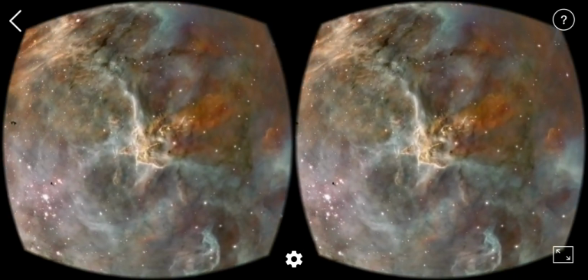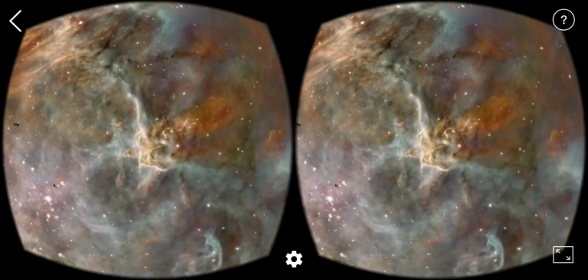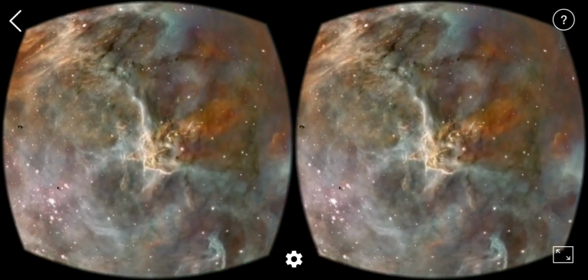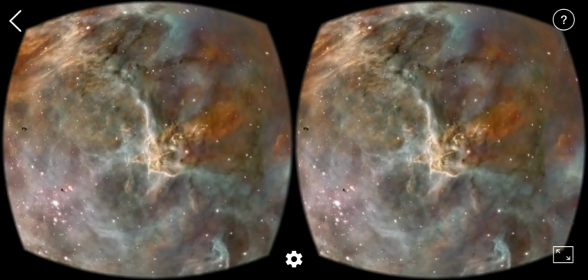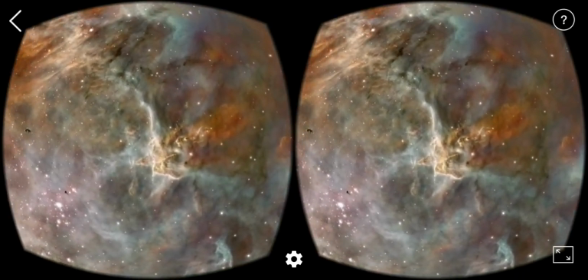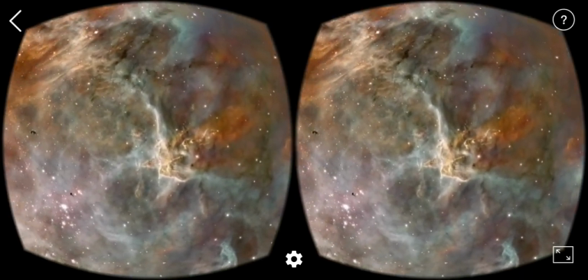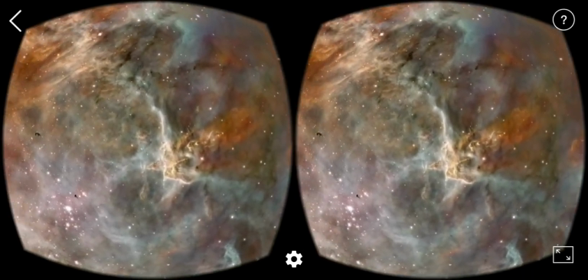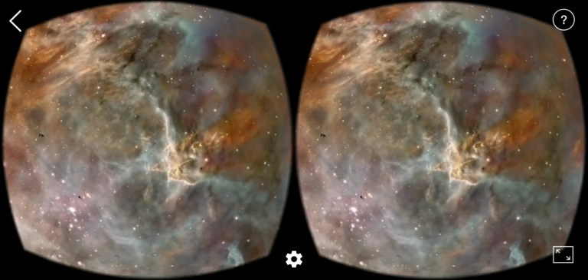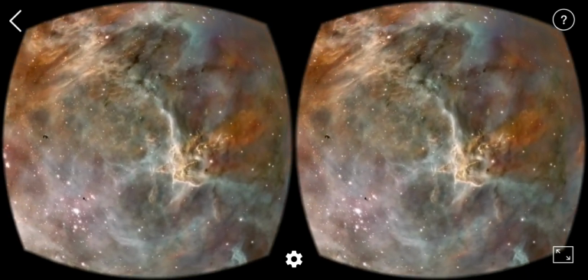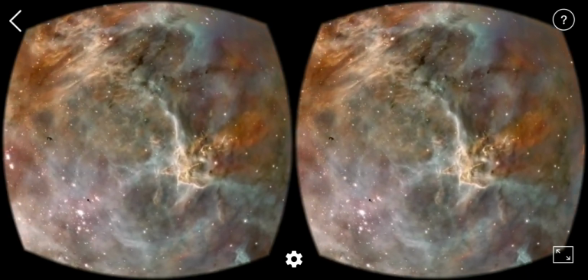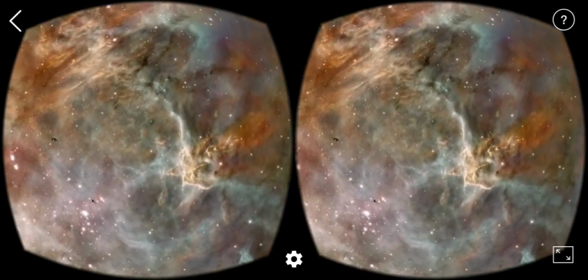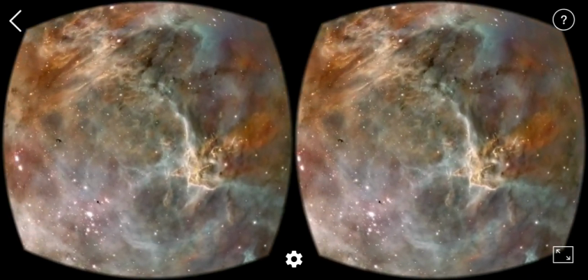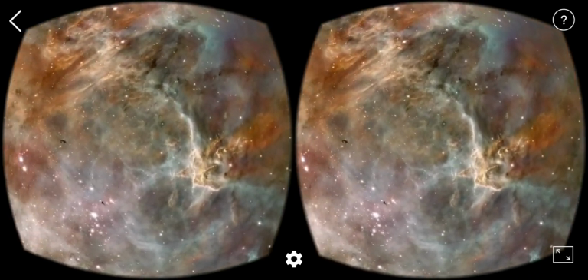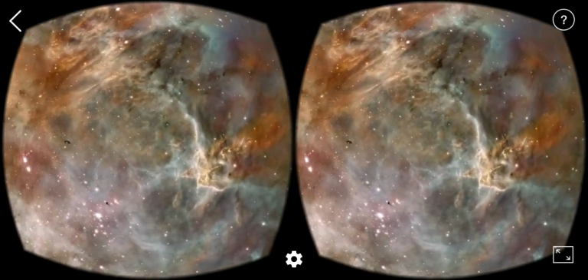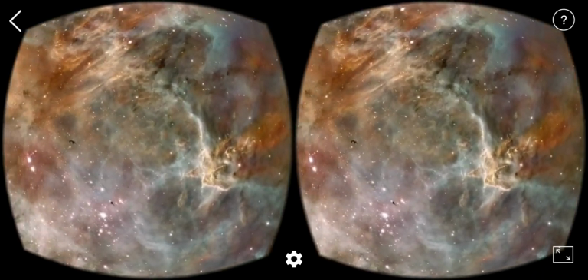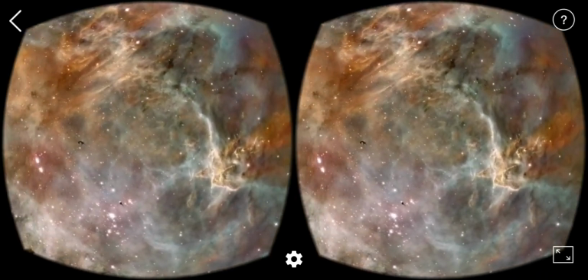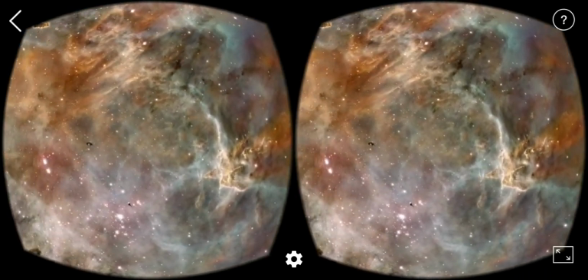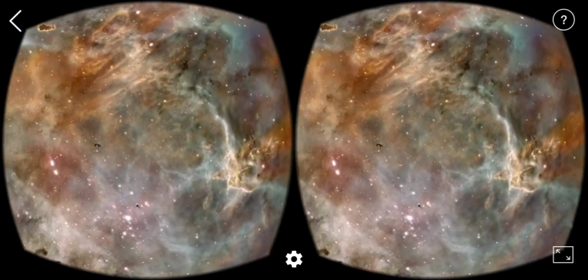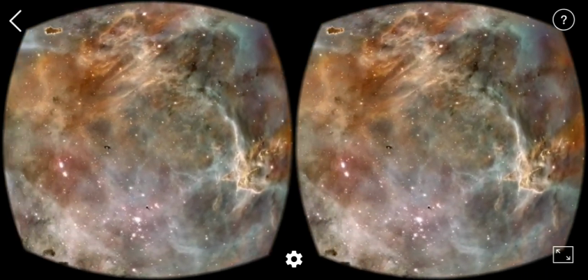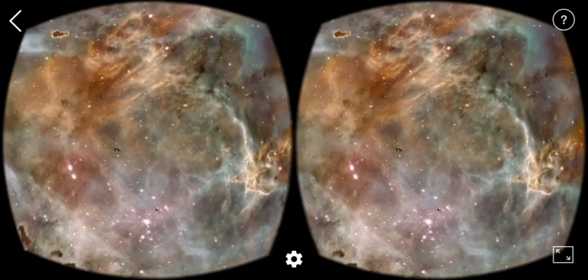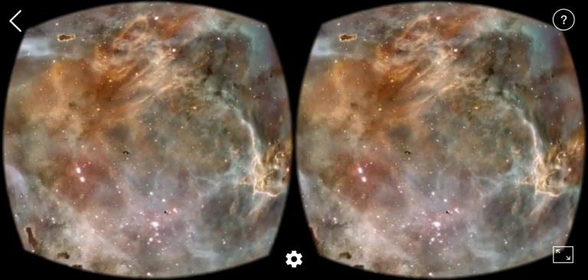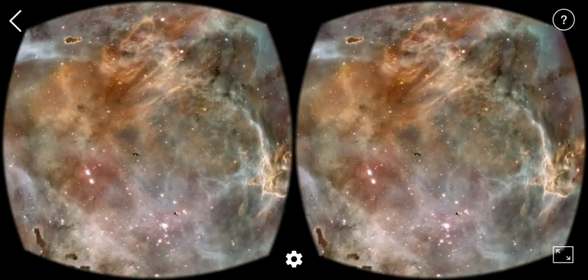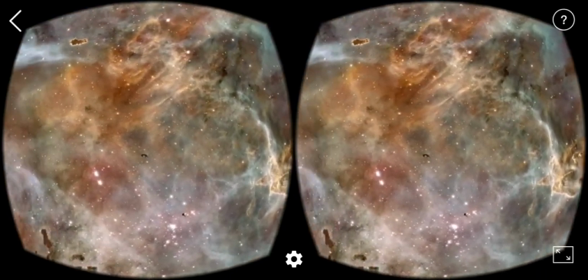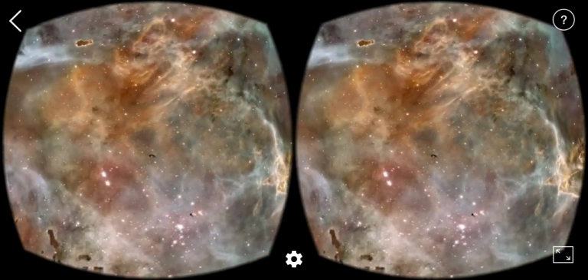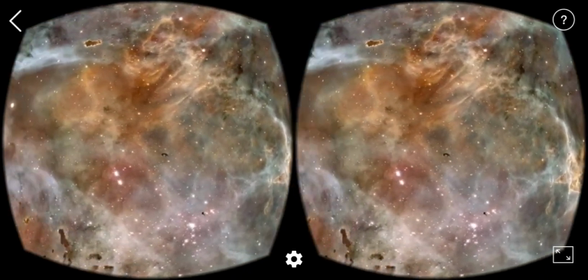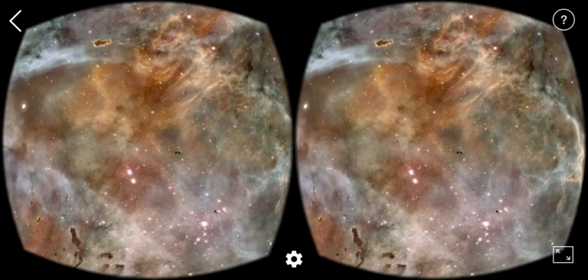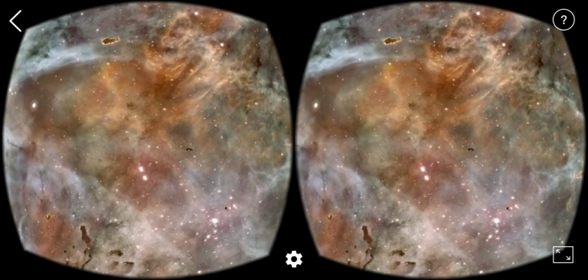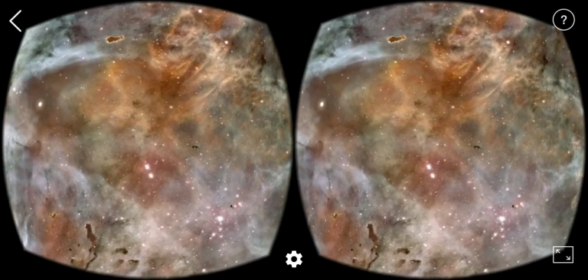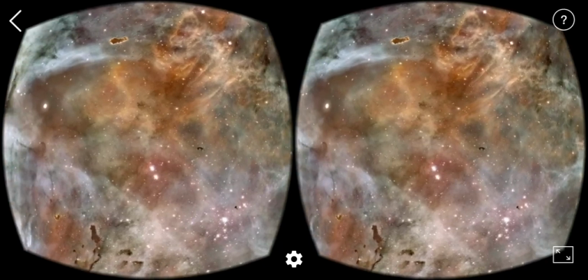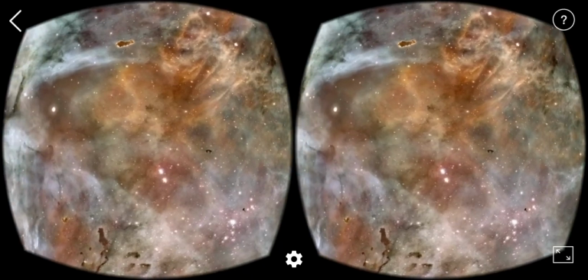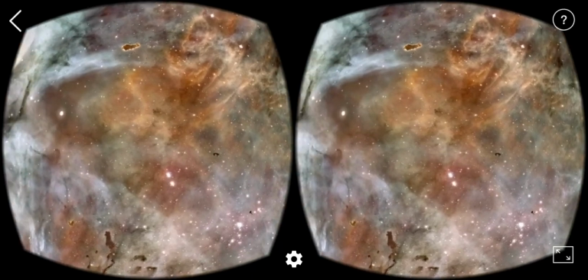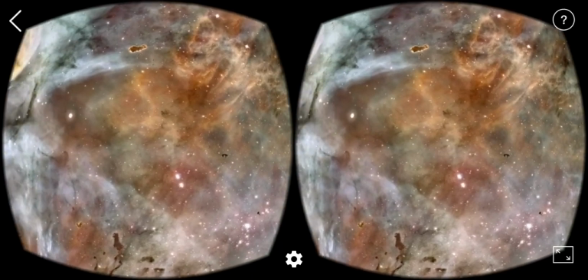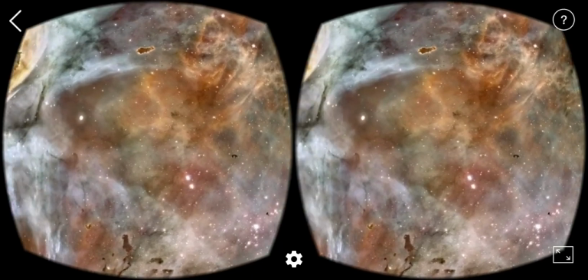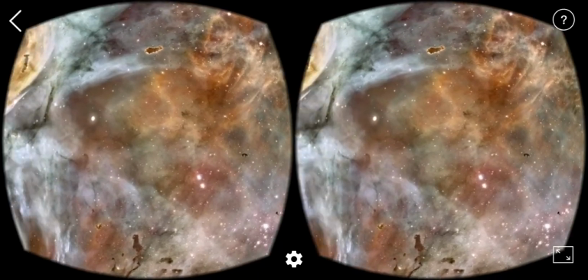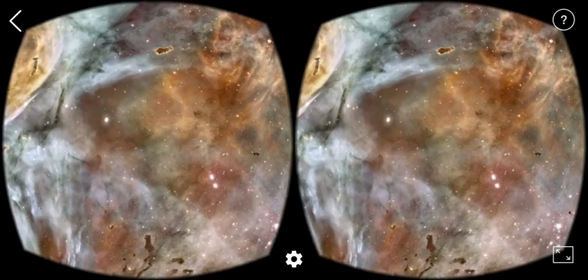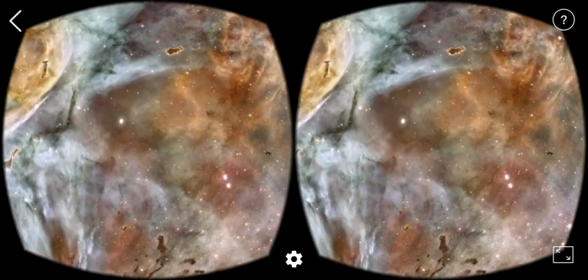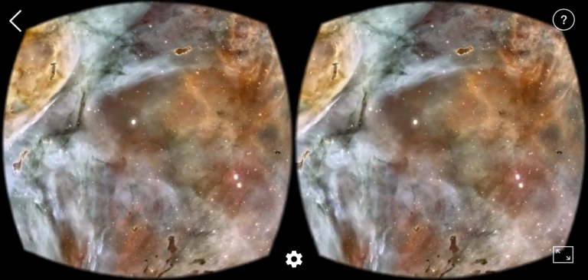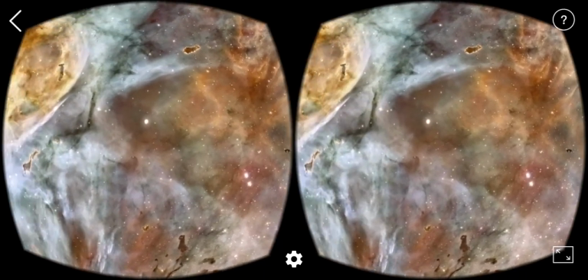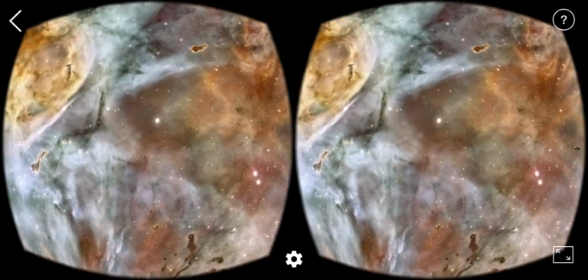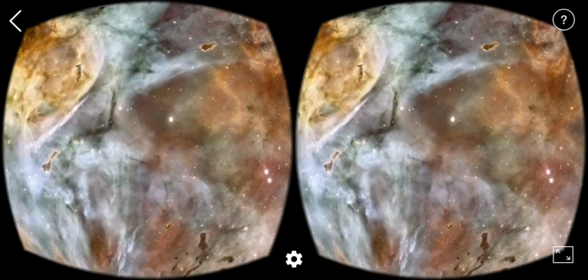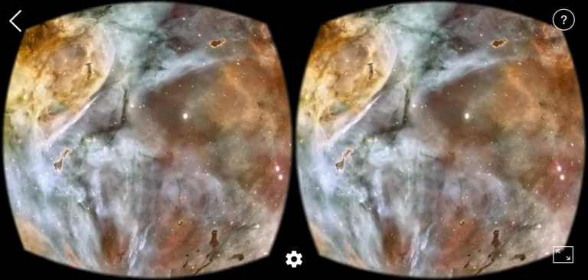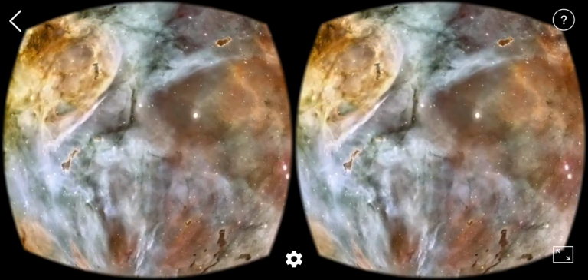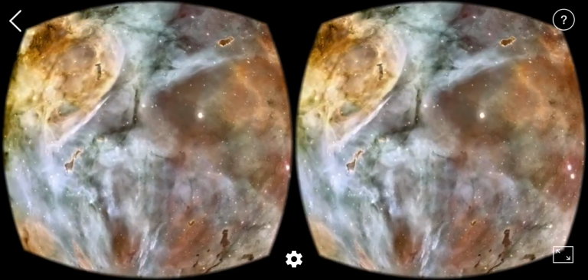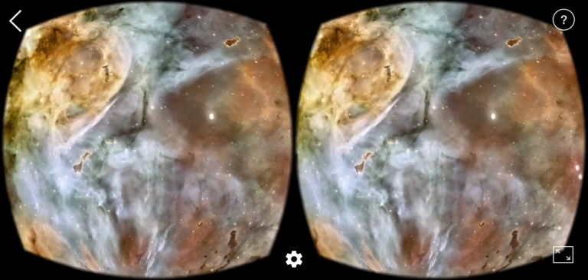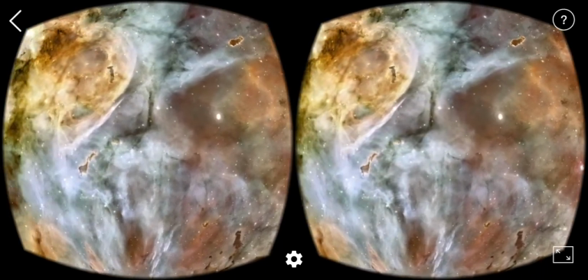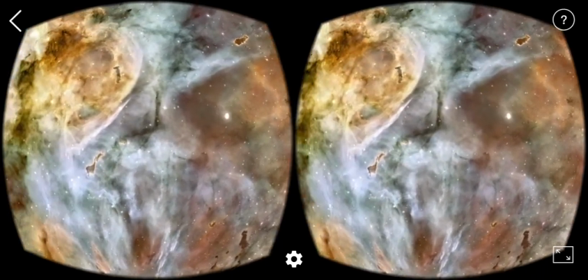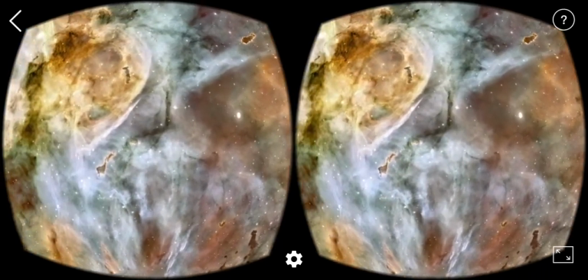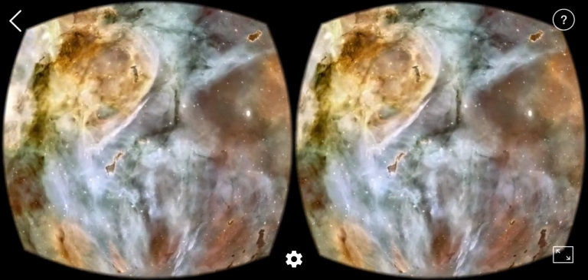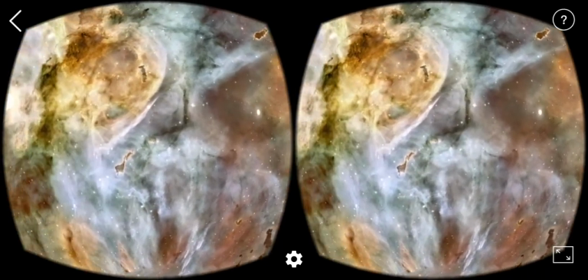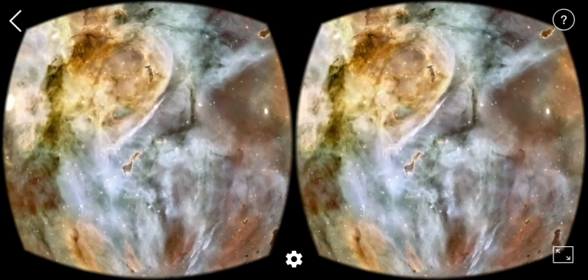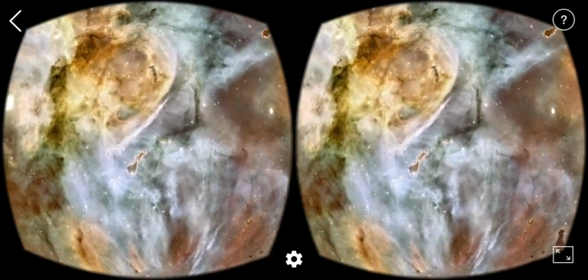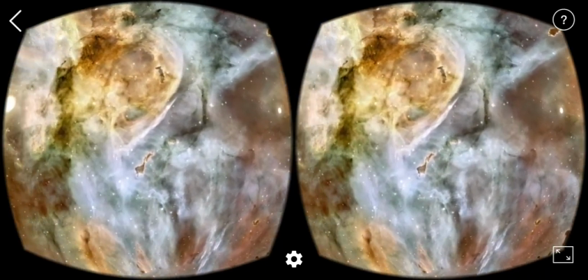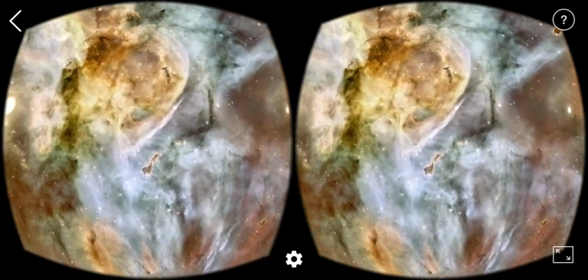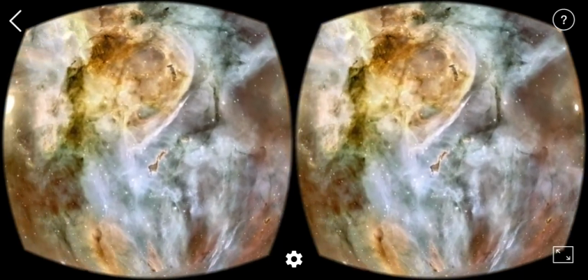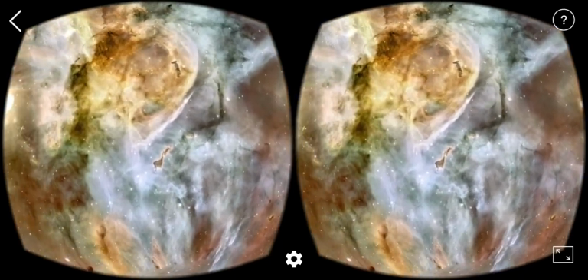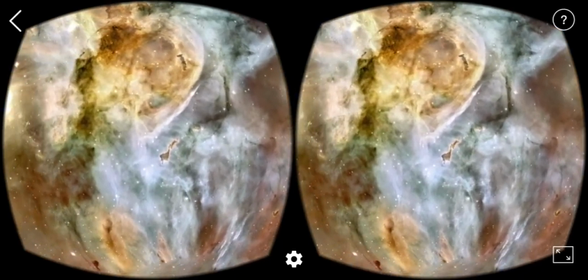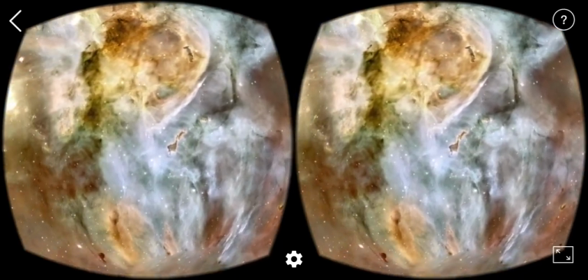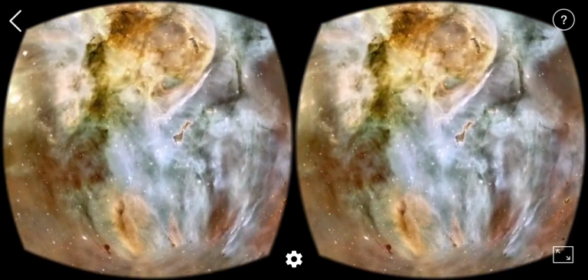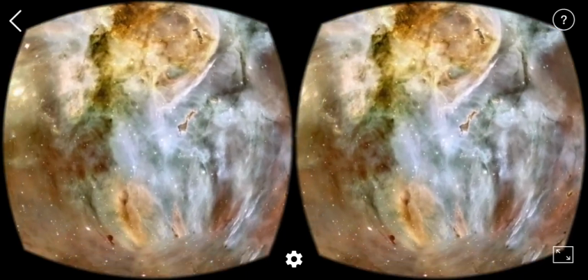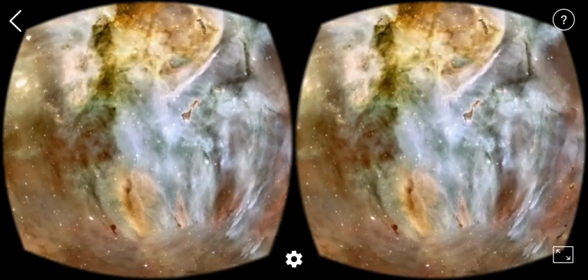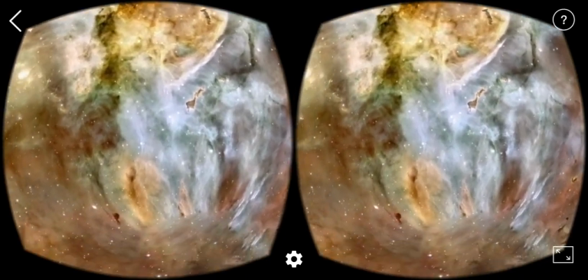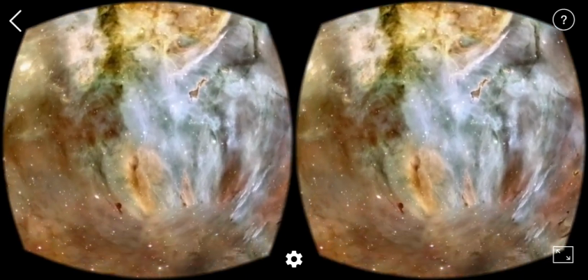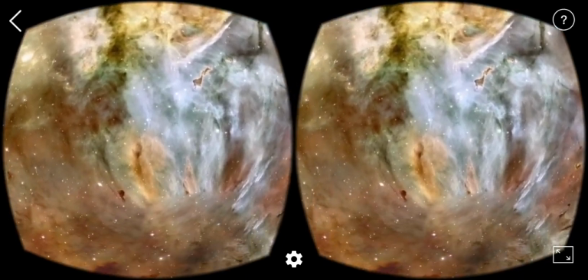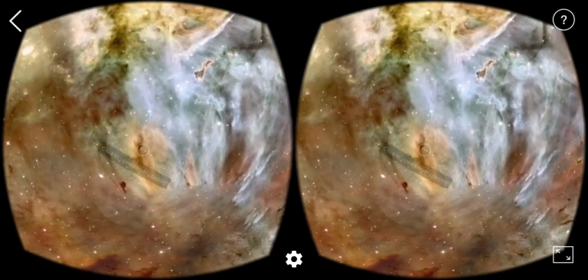With all these observatories, we observe the birth of new stars in regions where large molecular interstellar clouds exist.